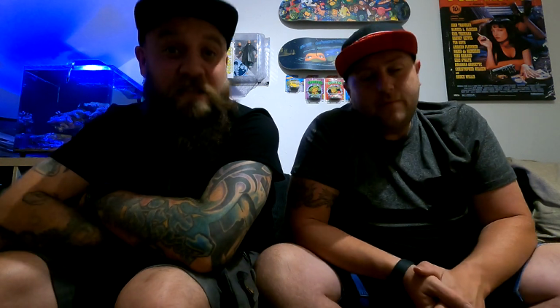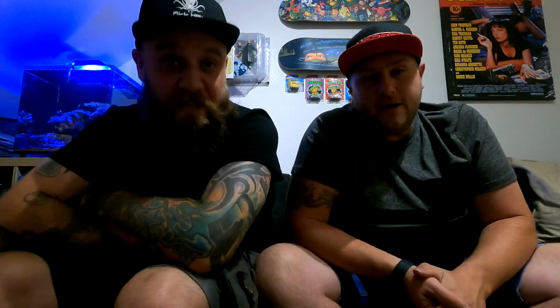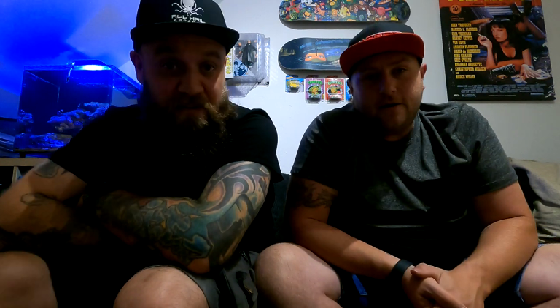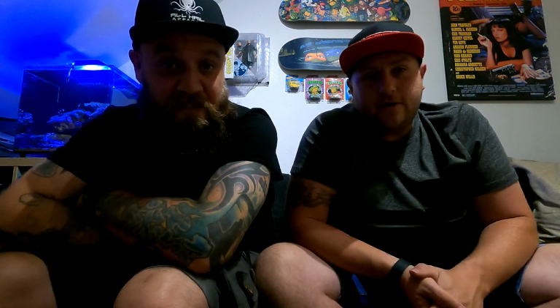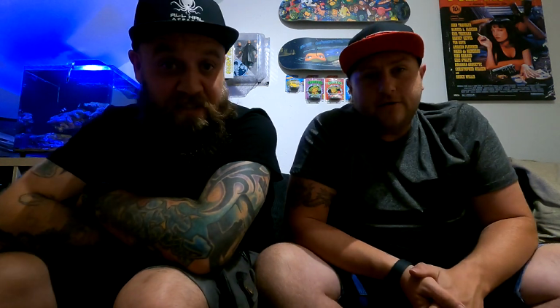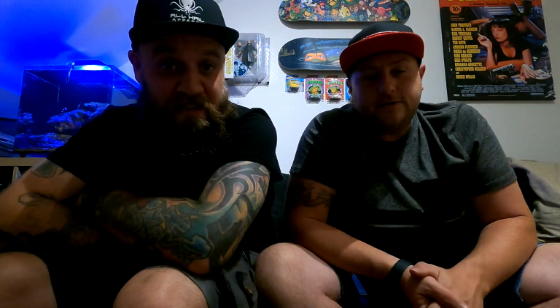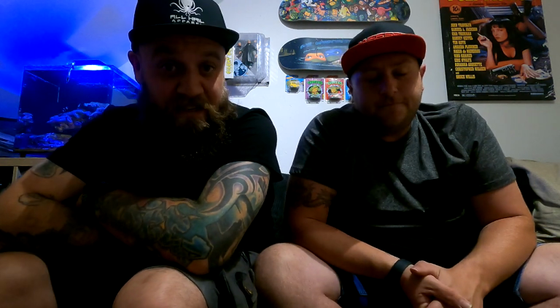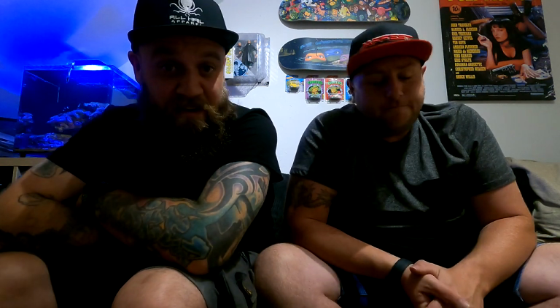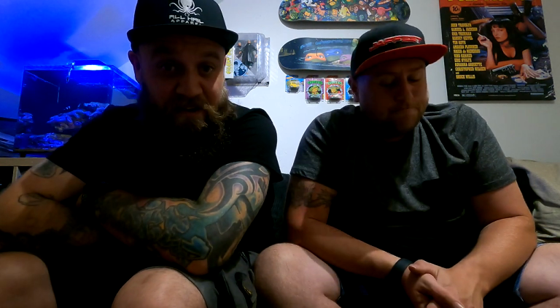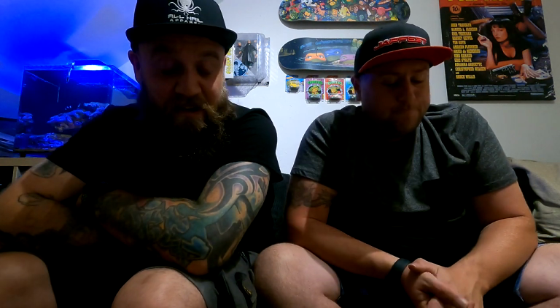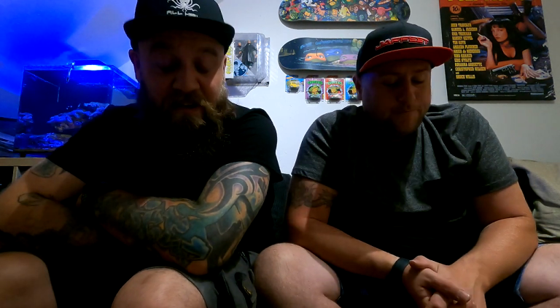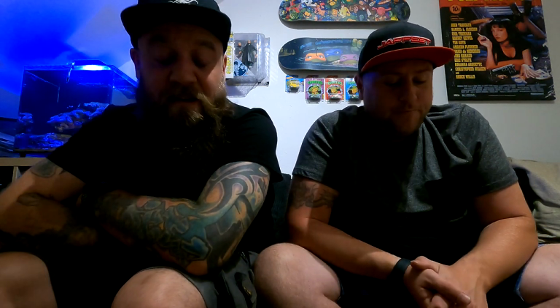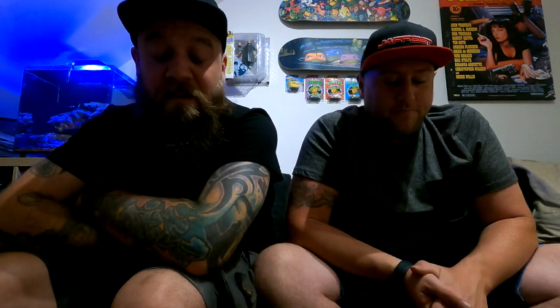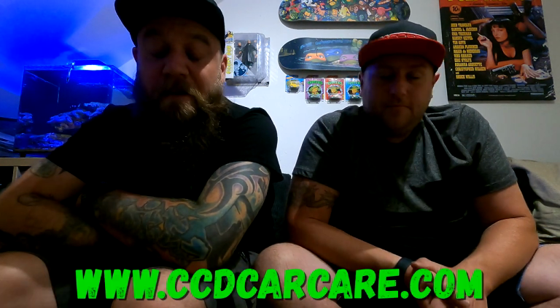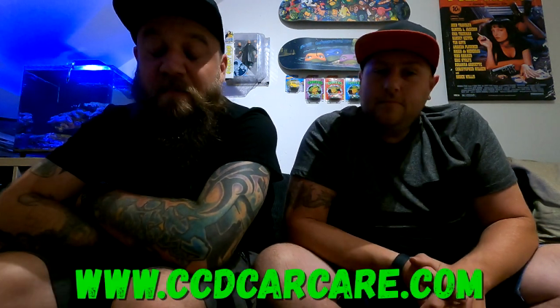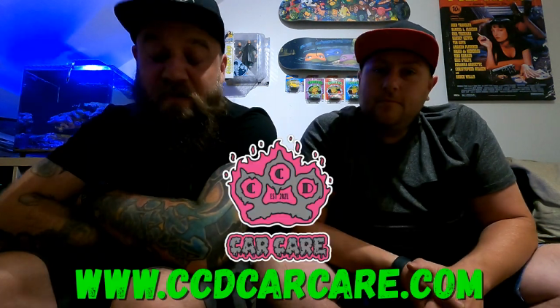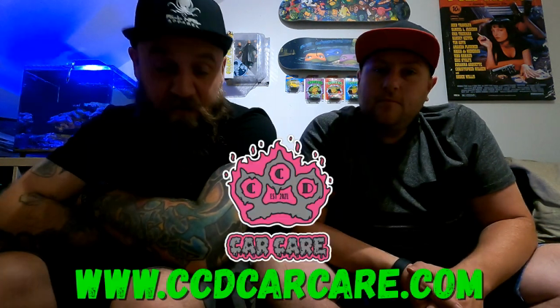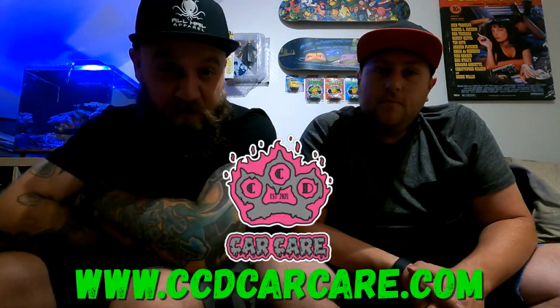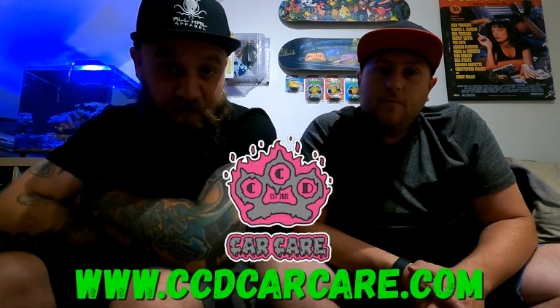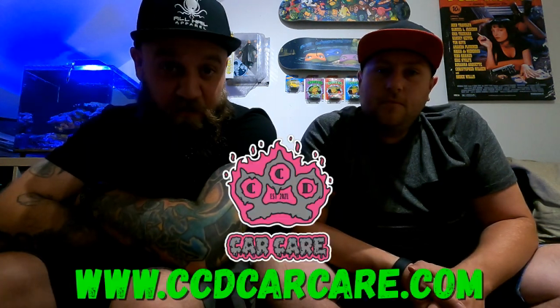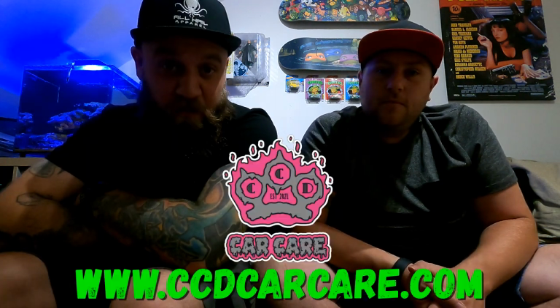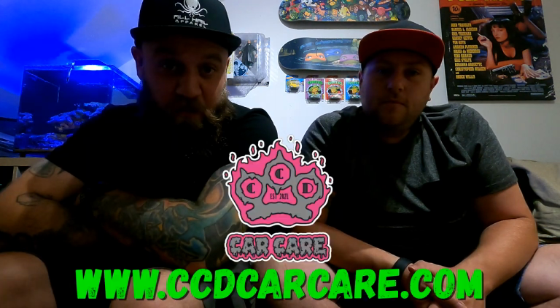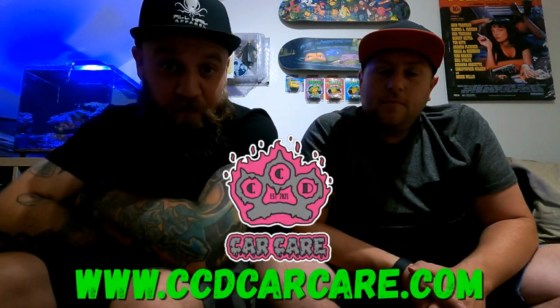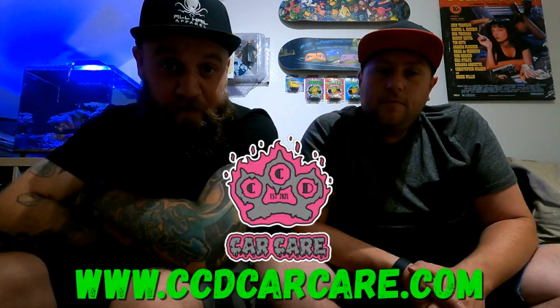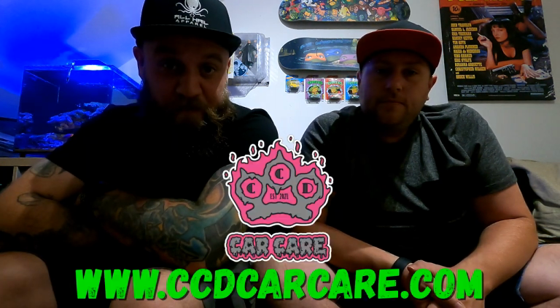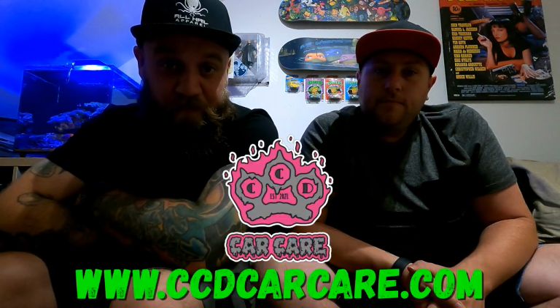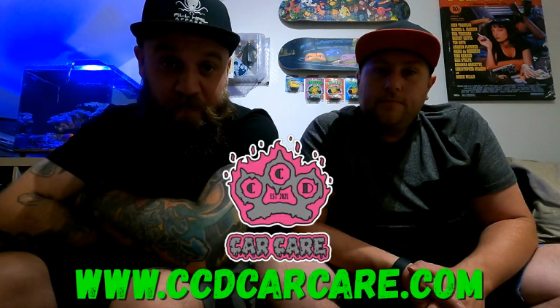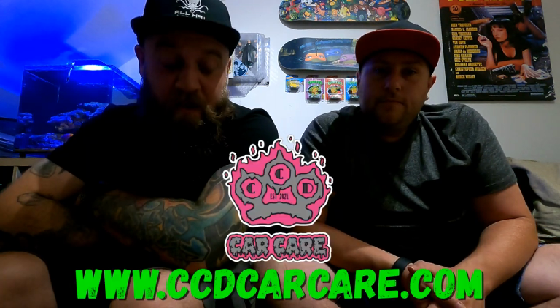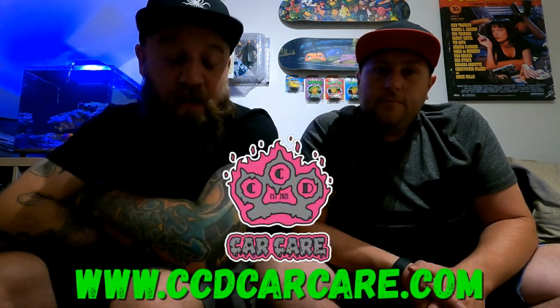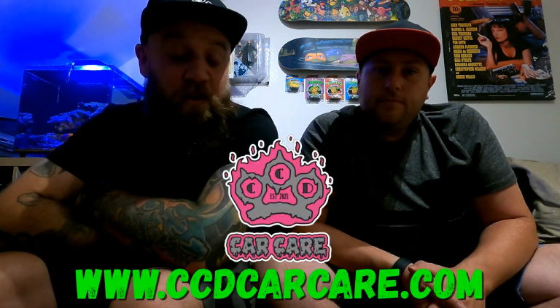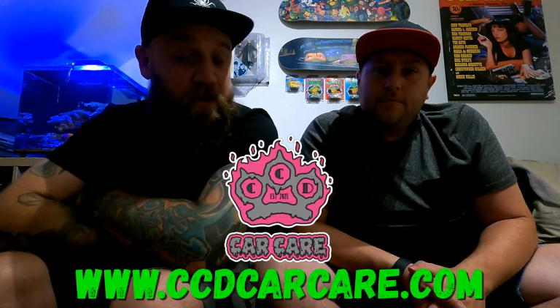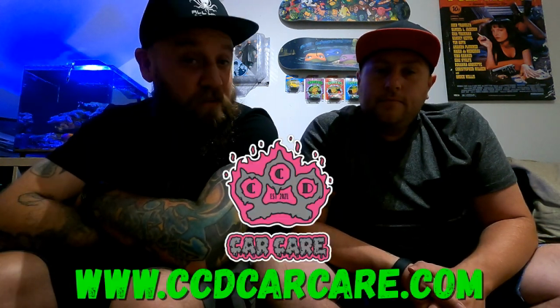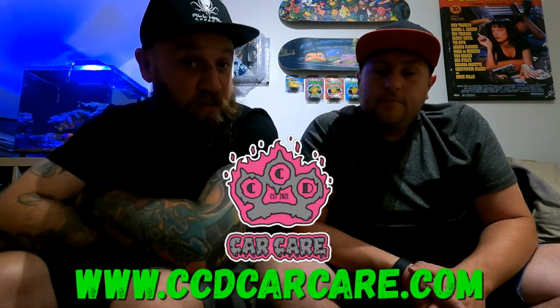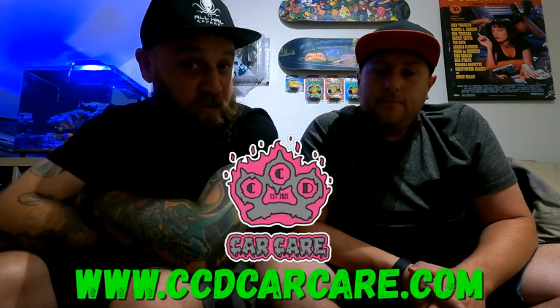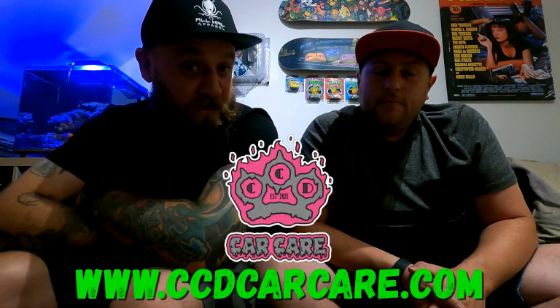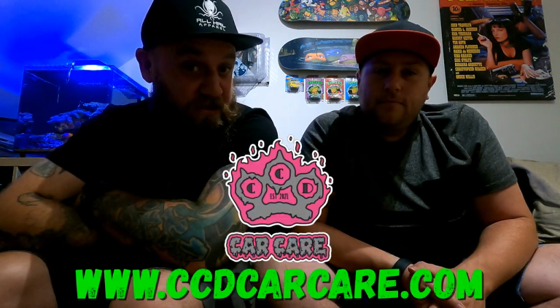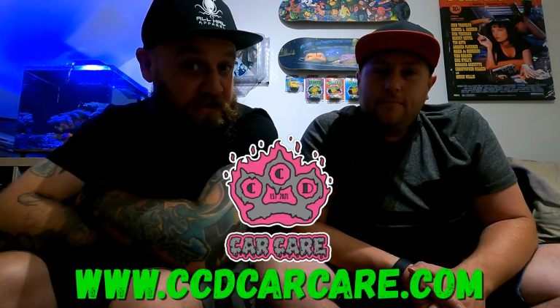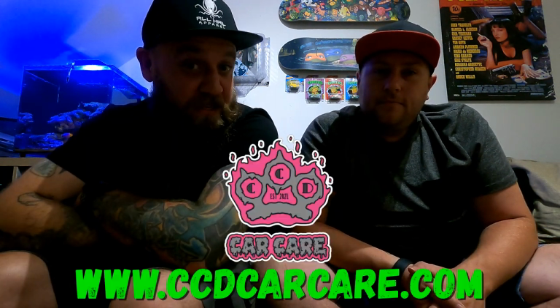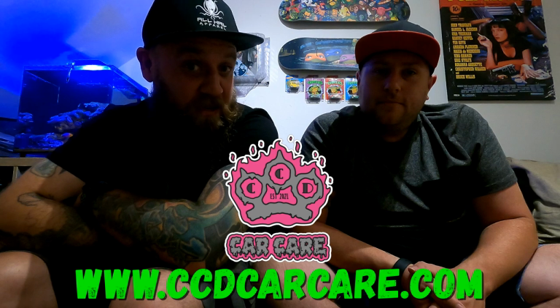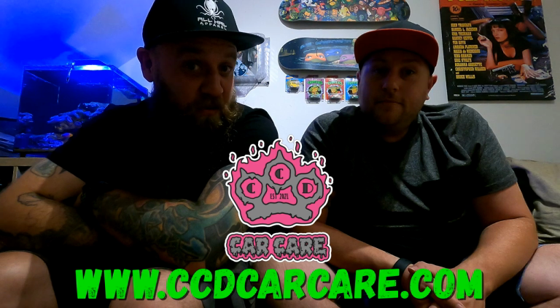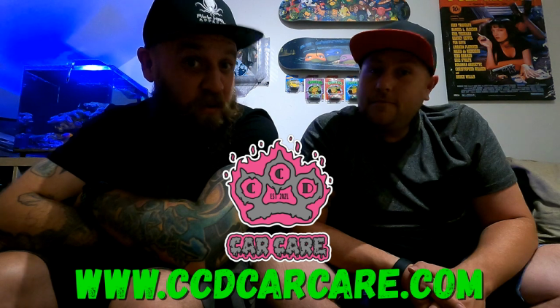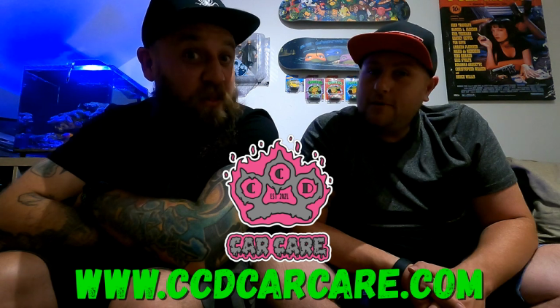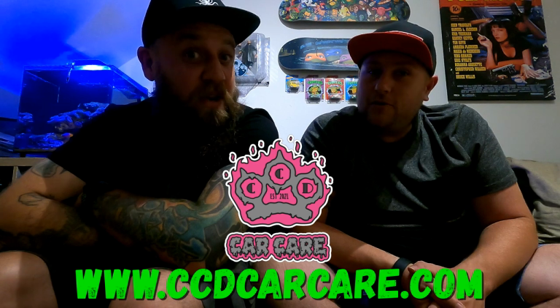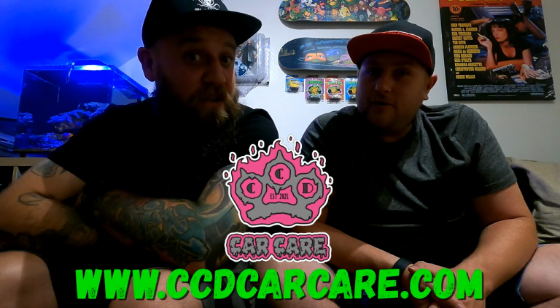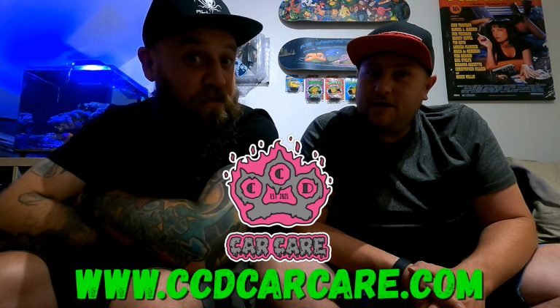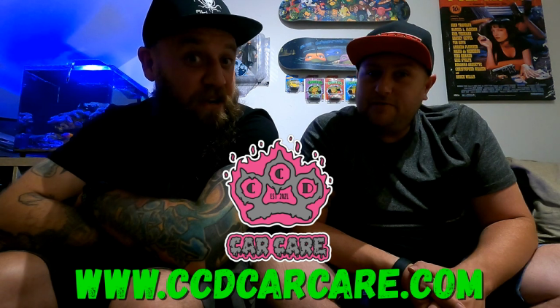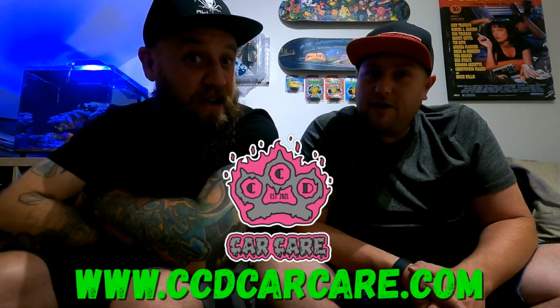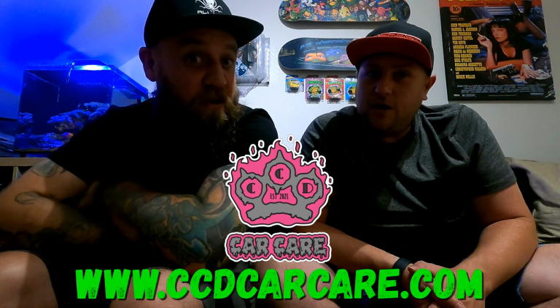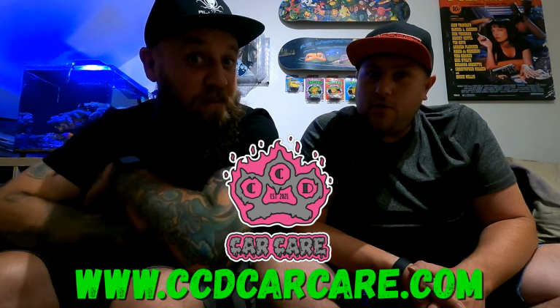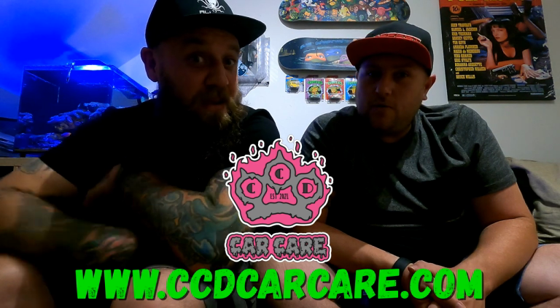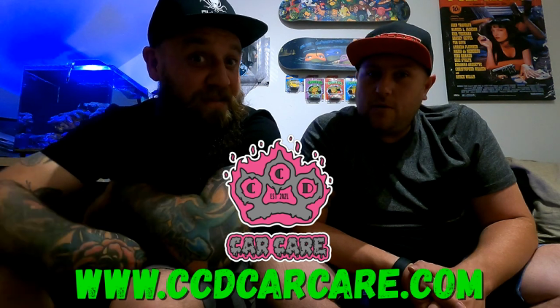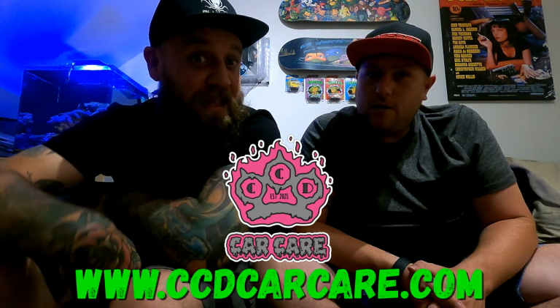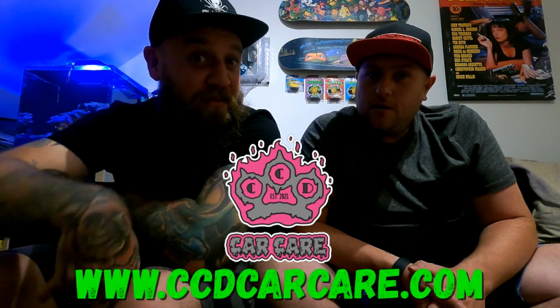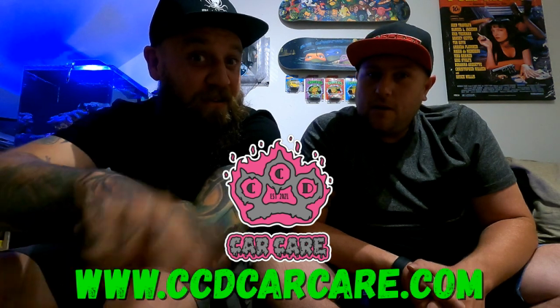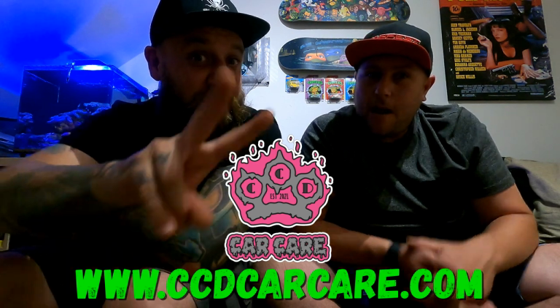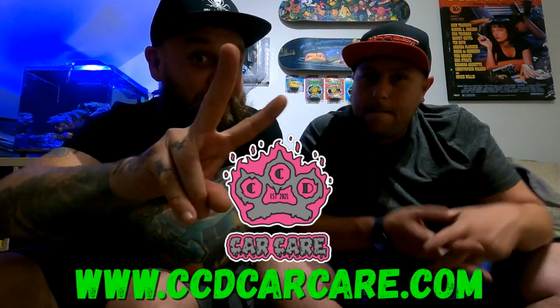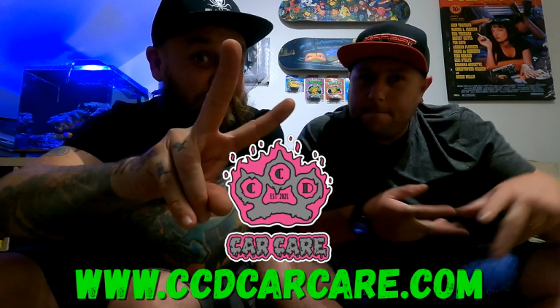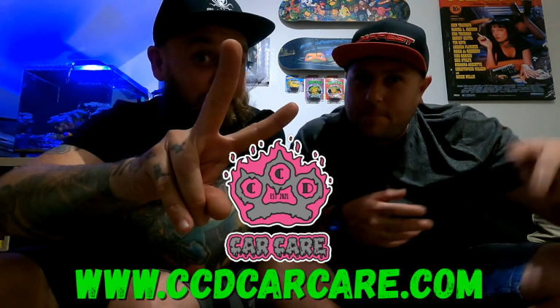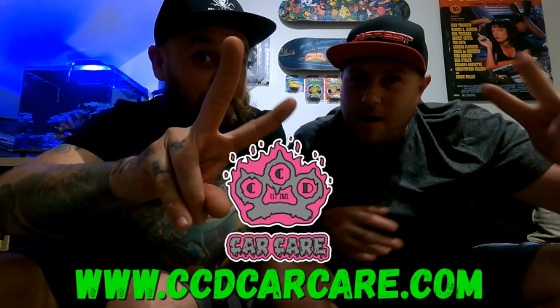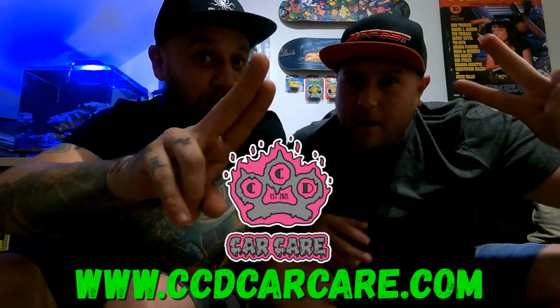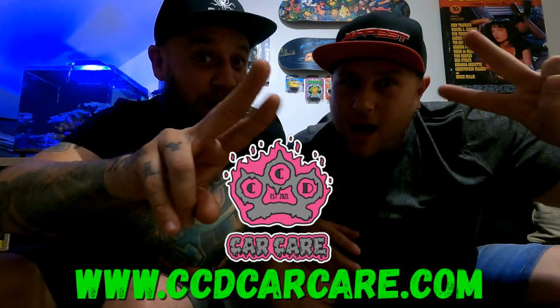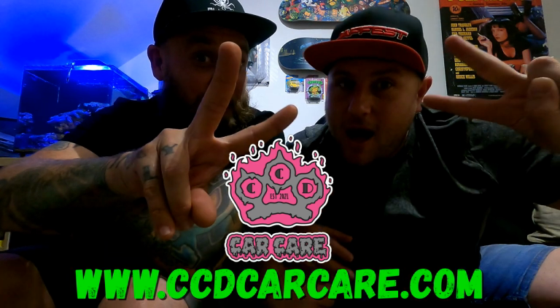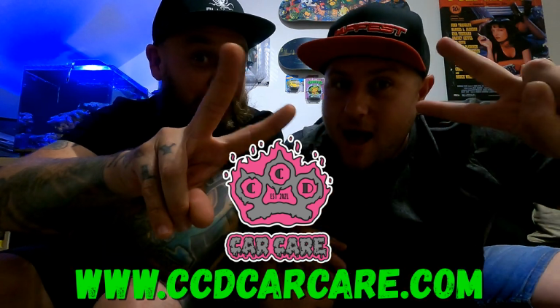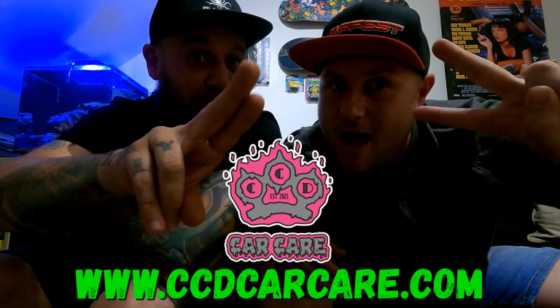There we go, guys. Check out CCD Car Care. Show some support. We love you all. We'll see you on the next video. Peace out. Bye-bye.